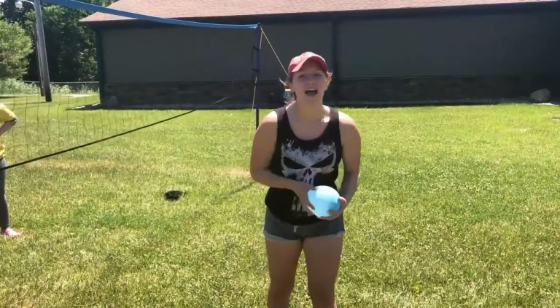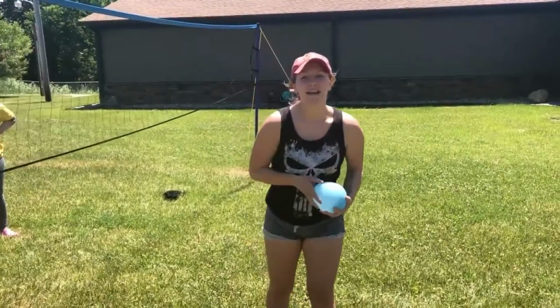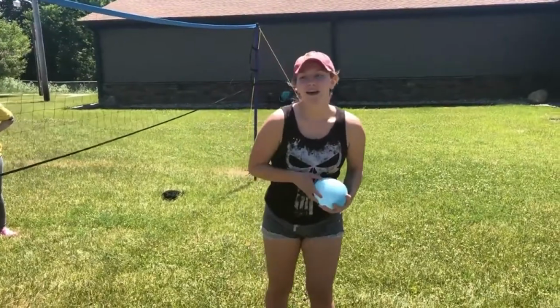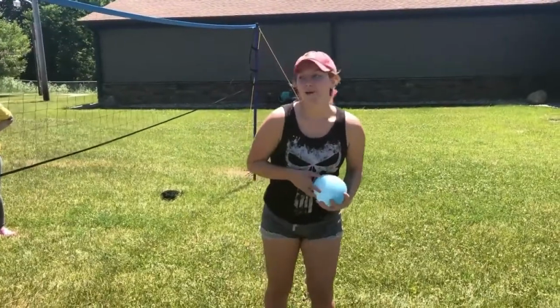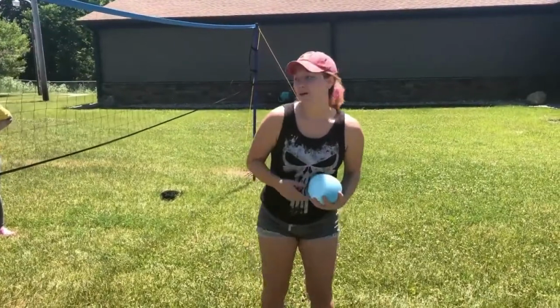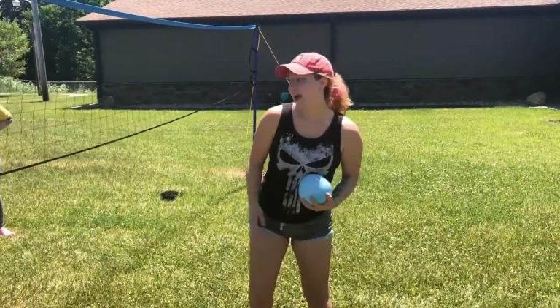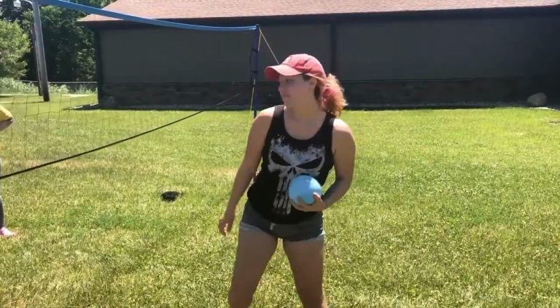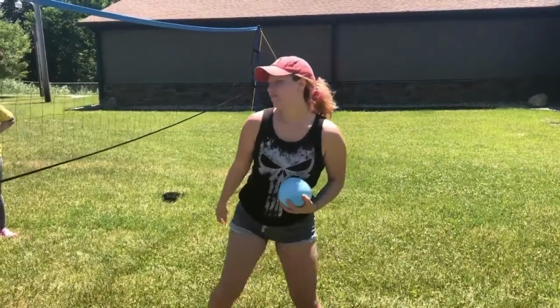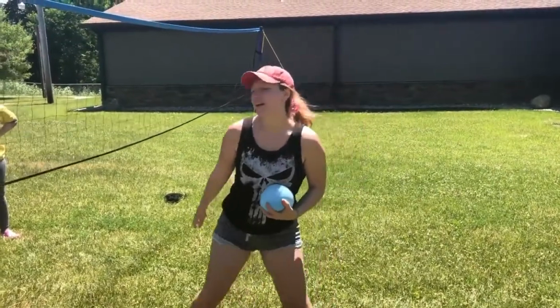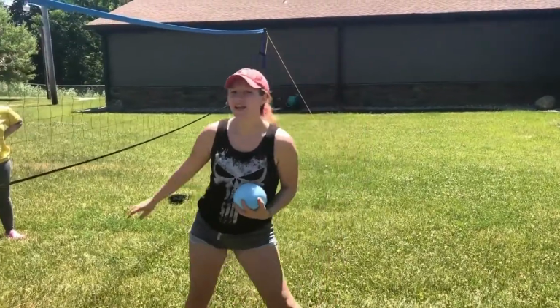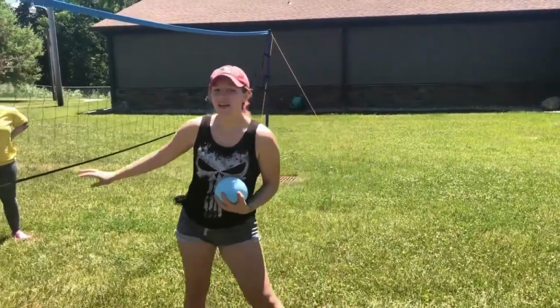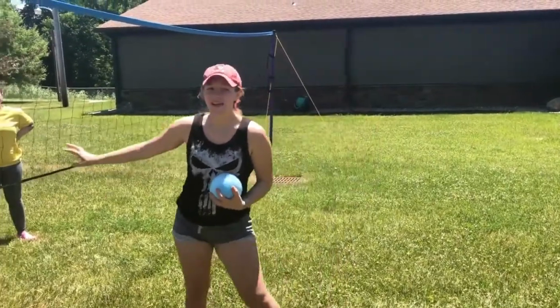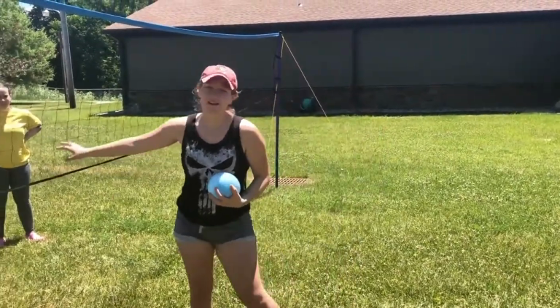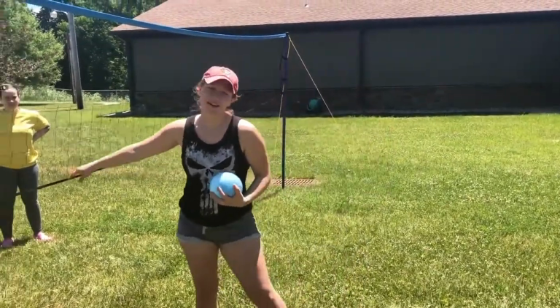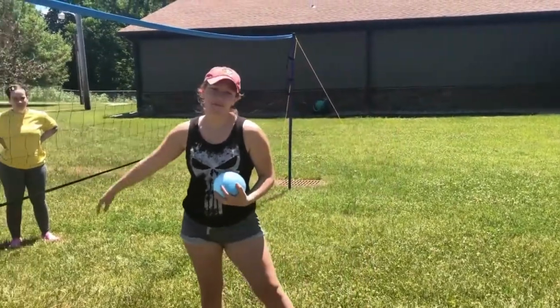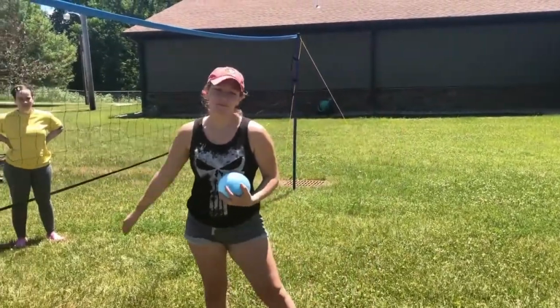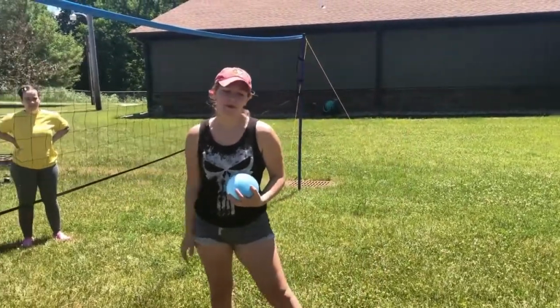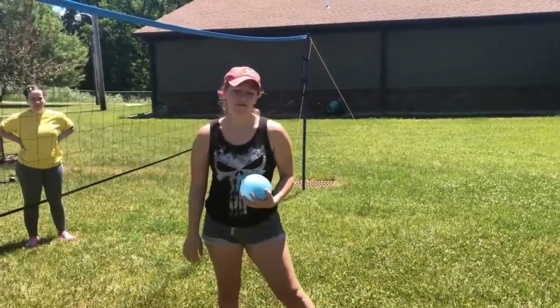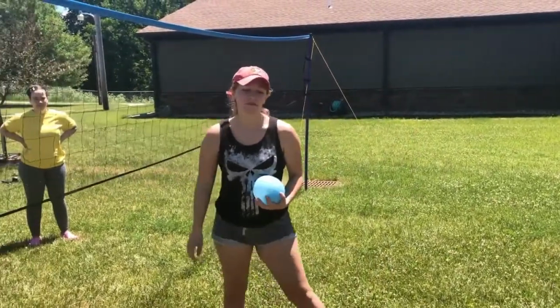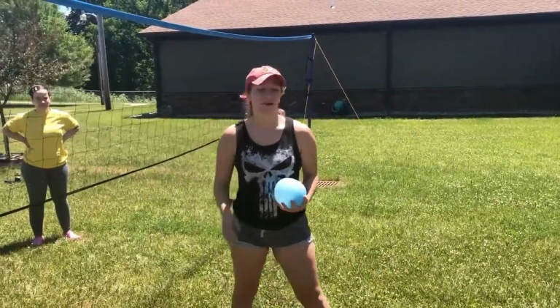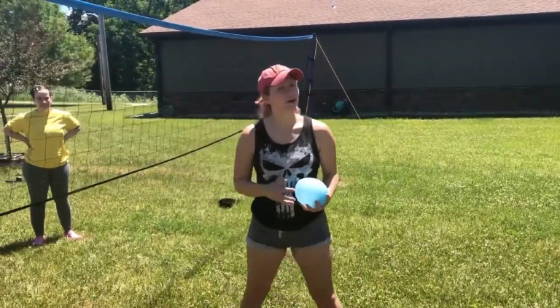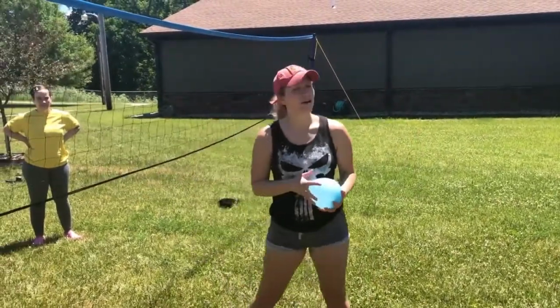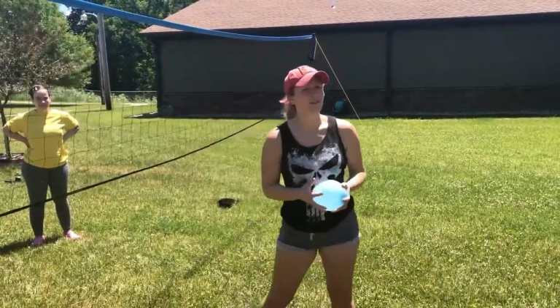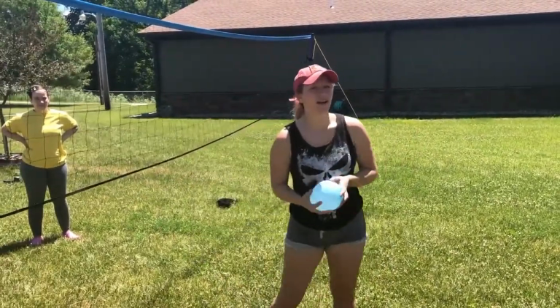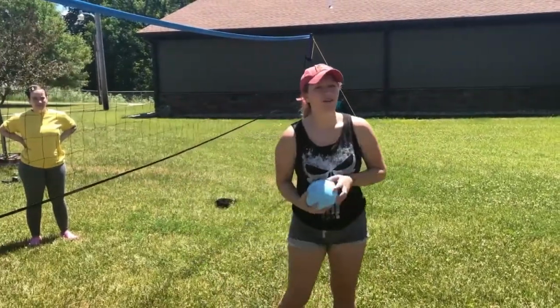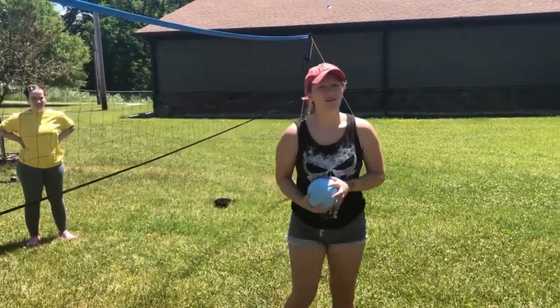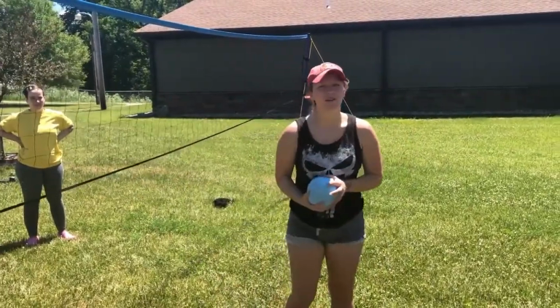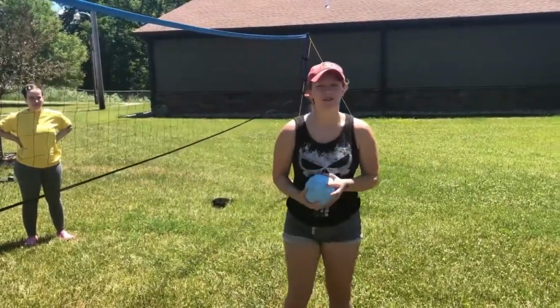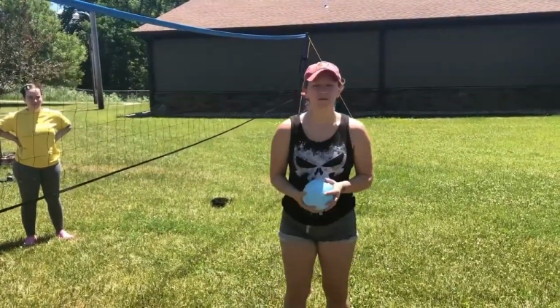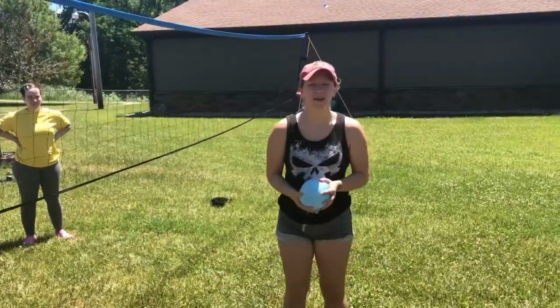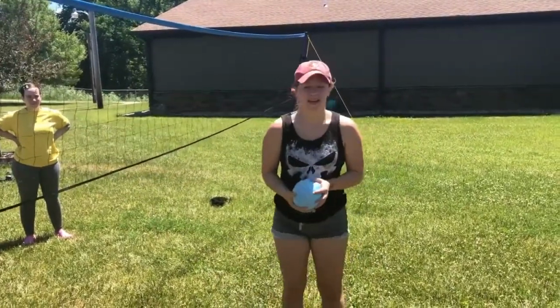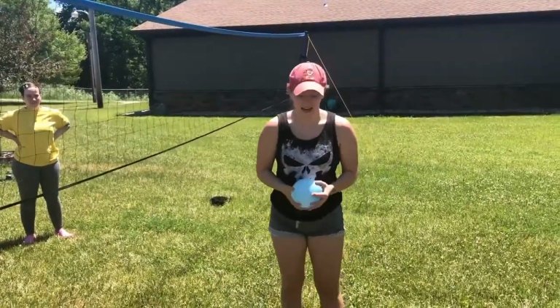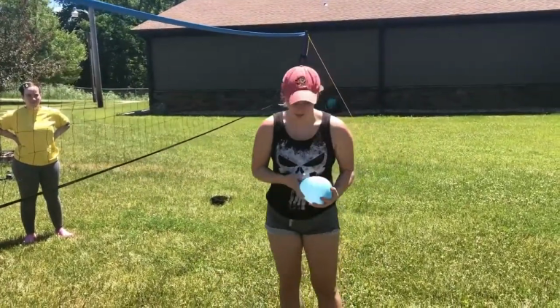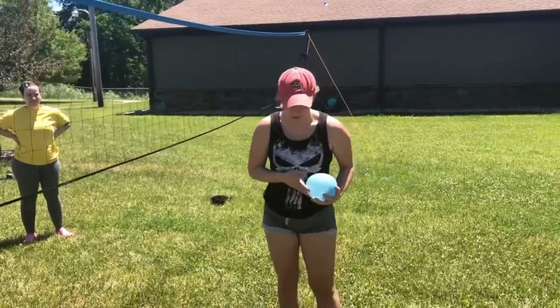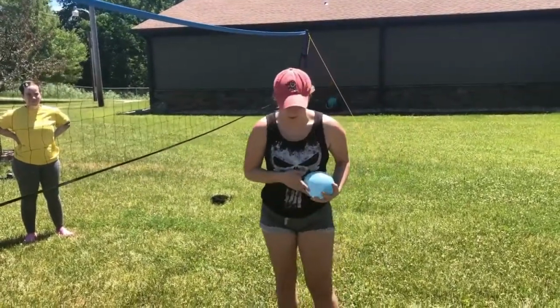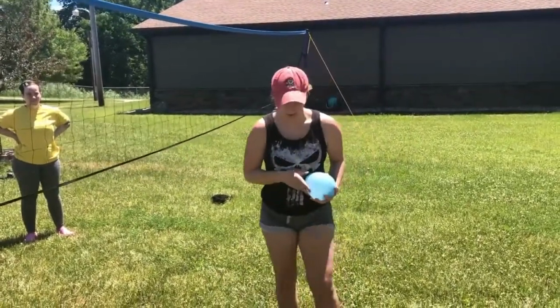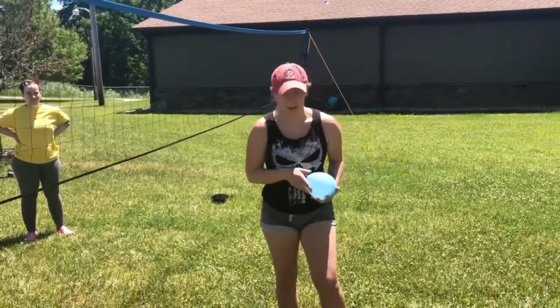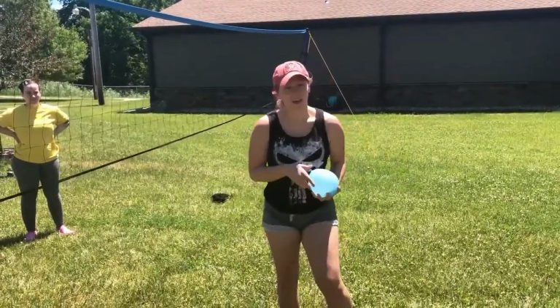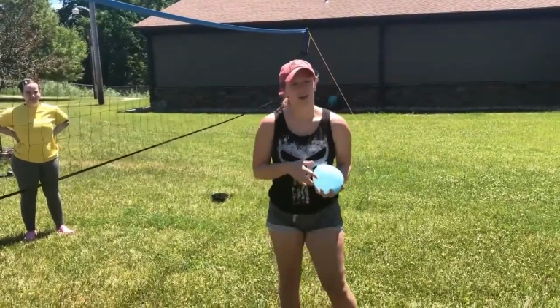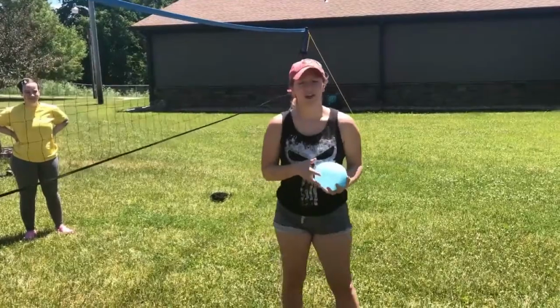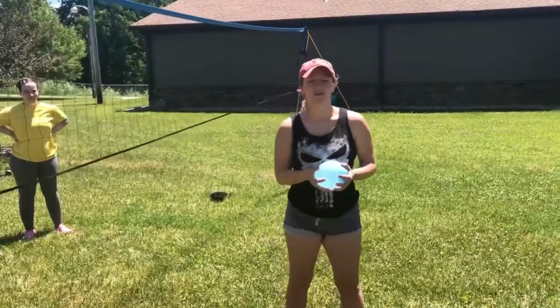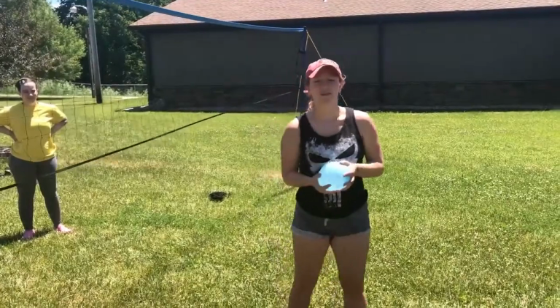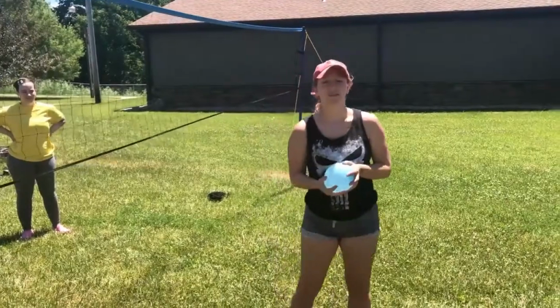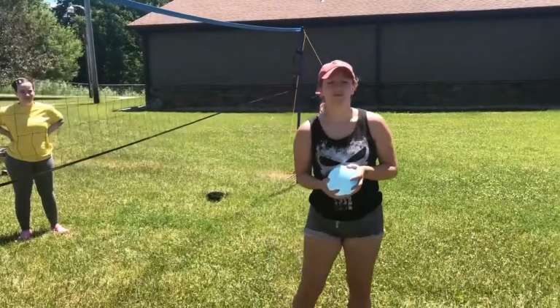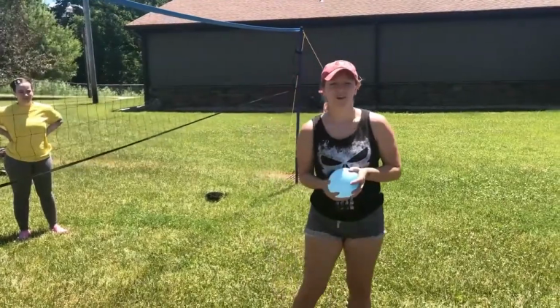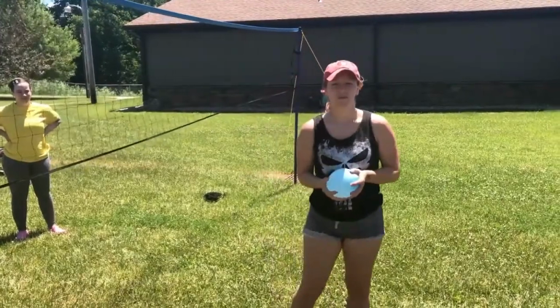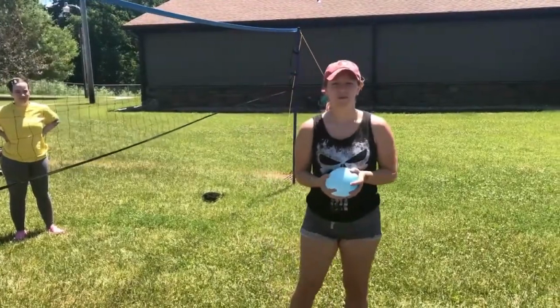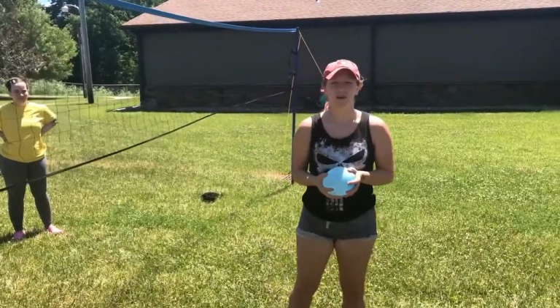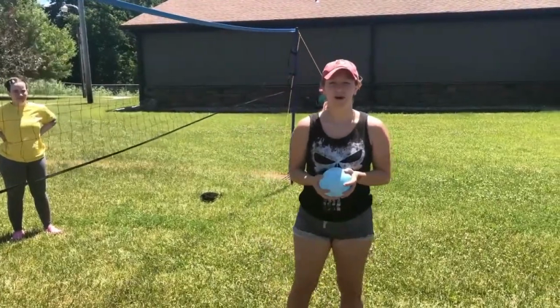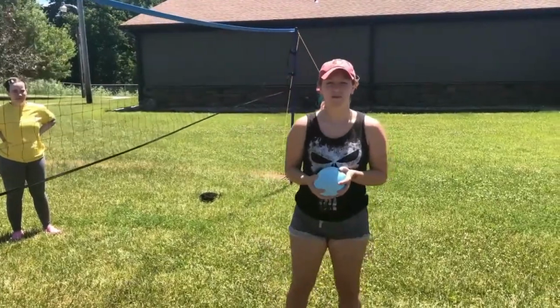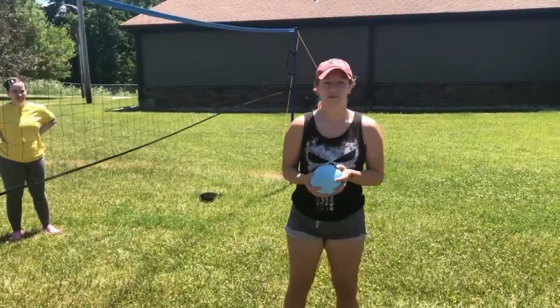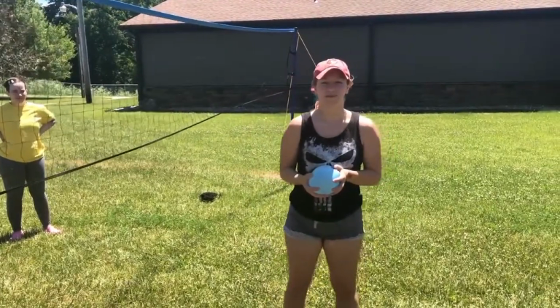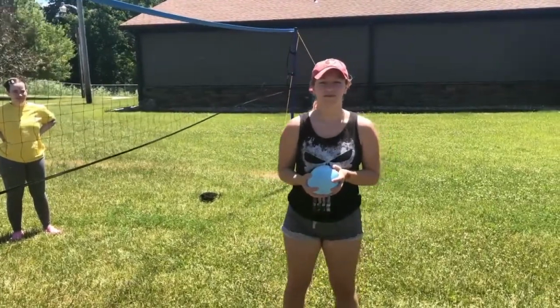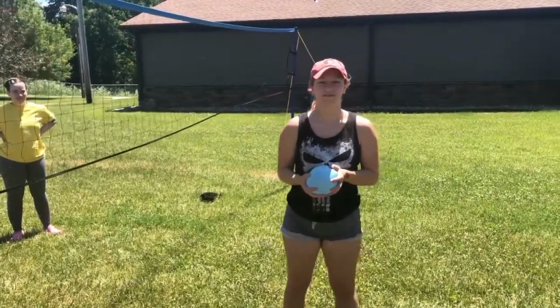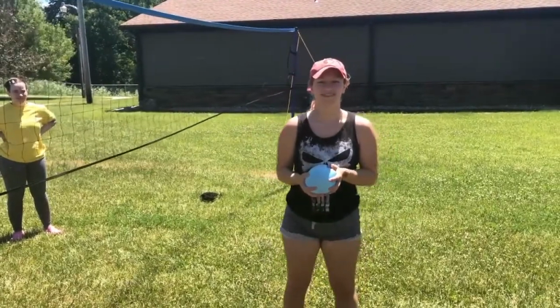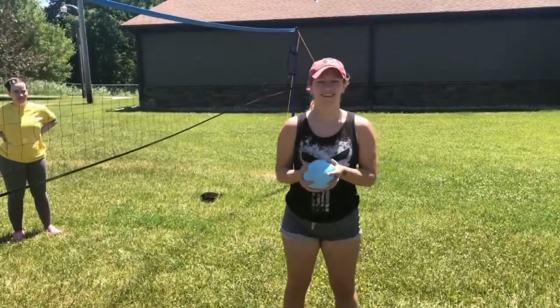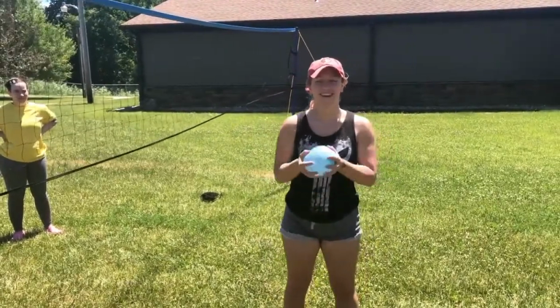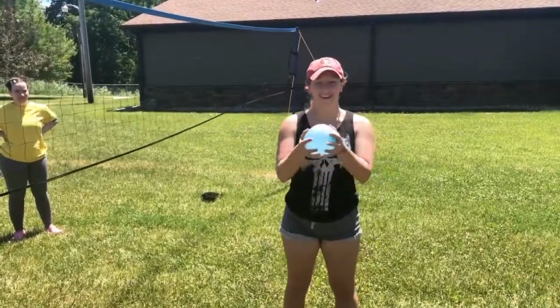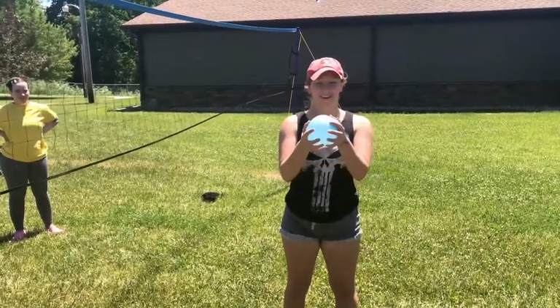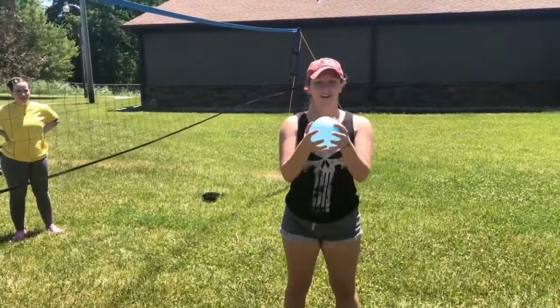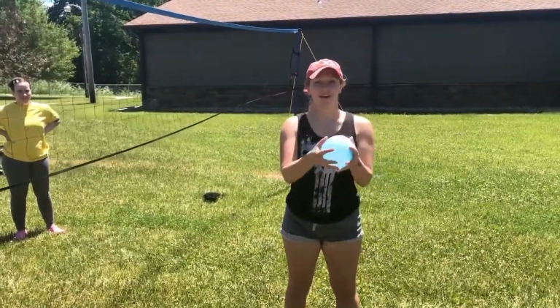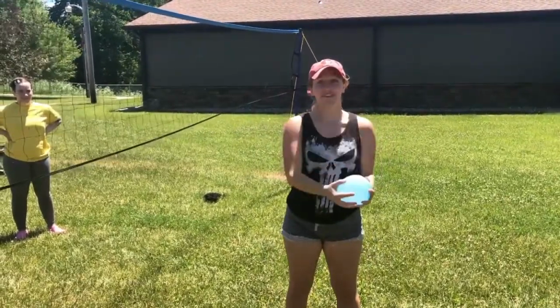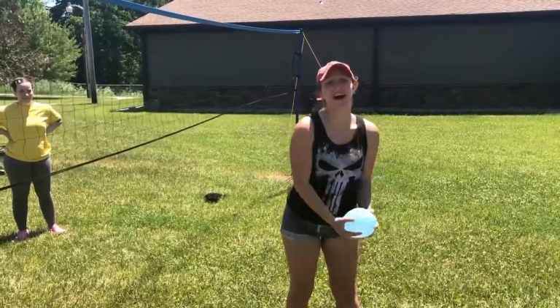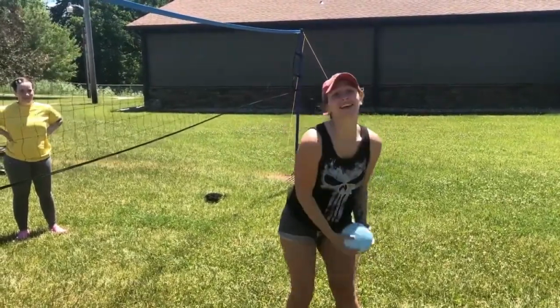We have a fun net here at camp, but if you don't have a net, you can always just play a catch between you and some friends with the water balloon. Now go have fun!